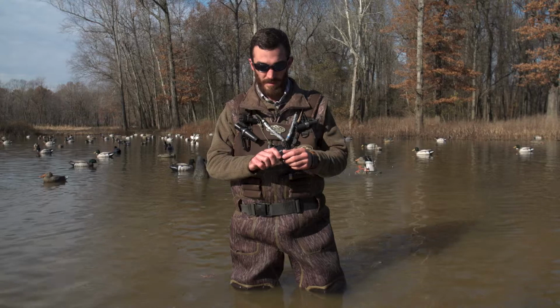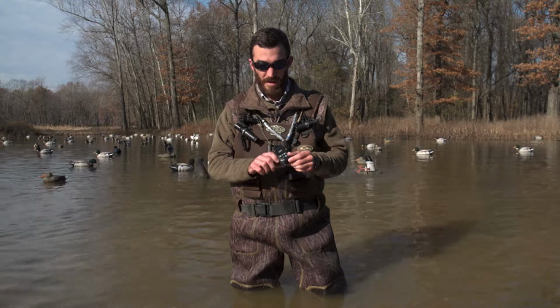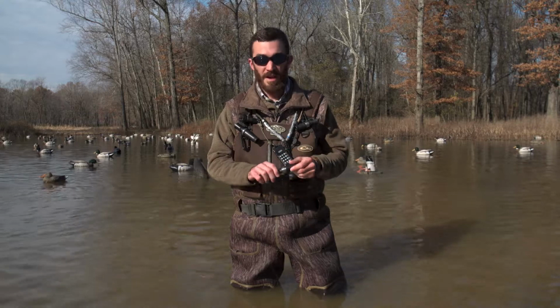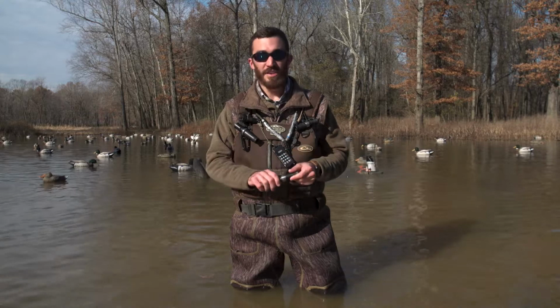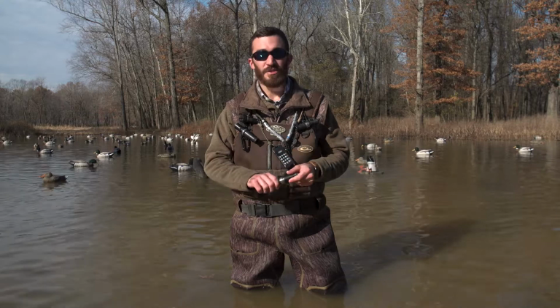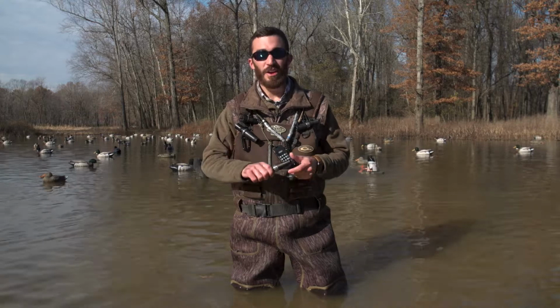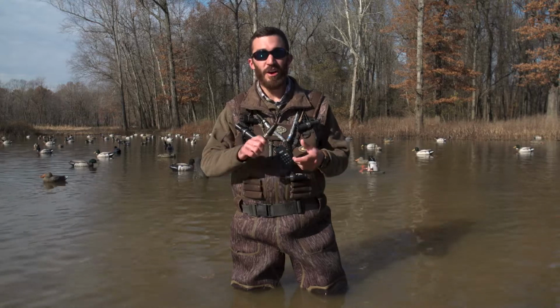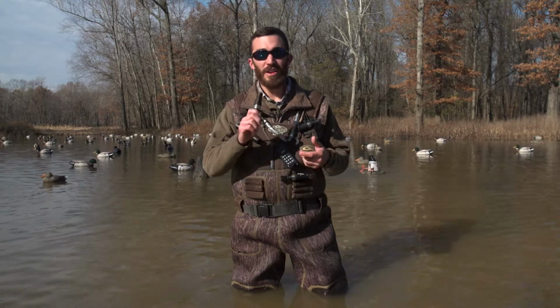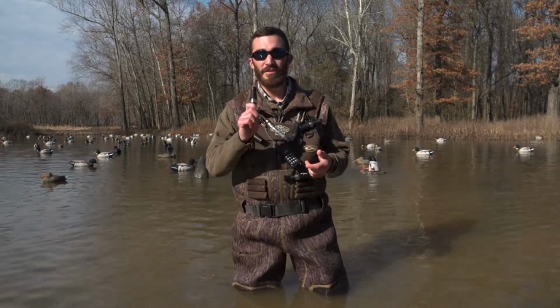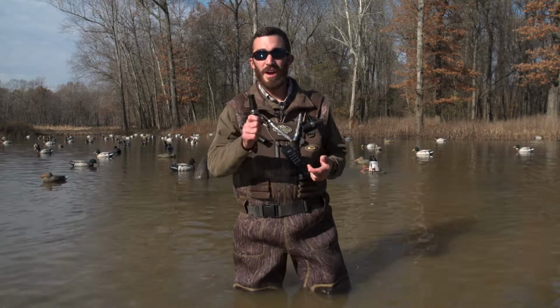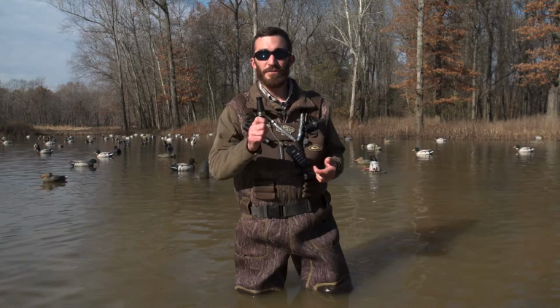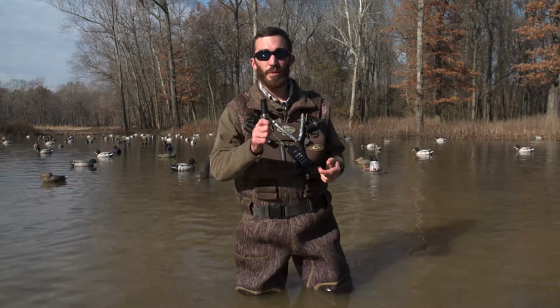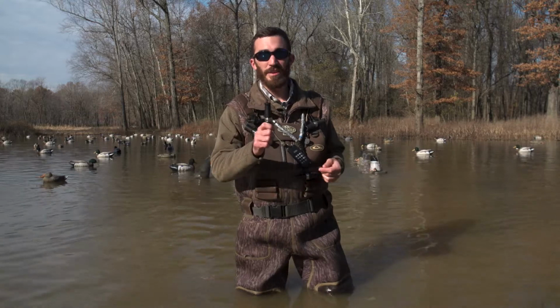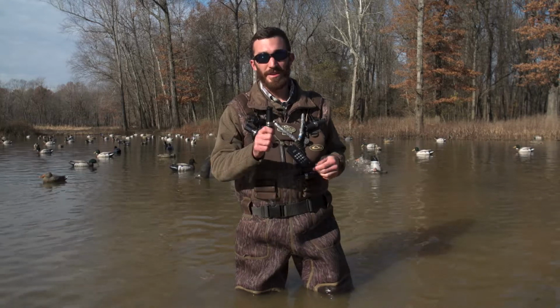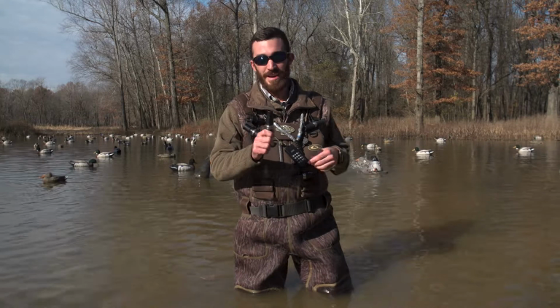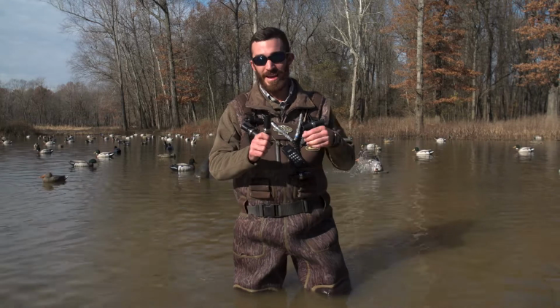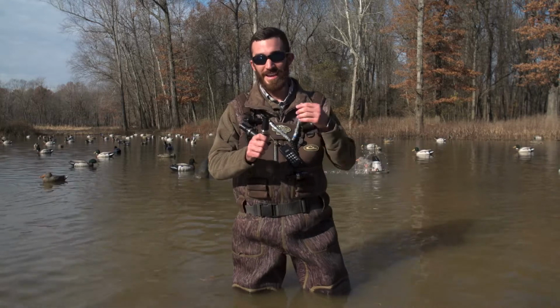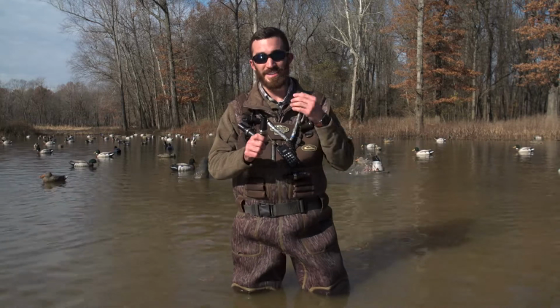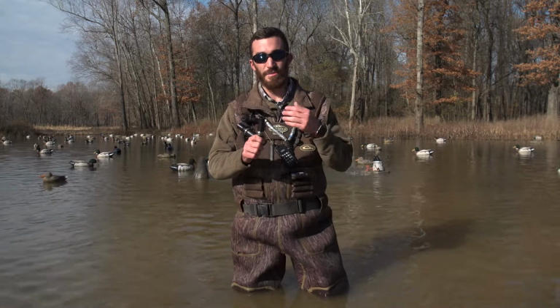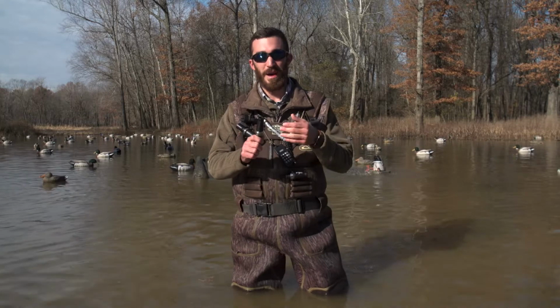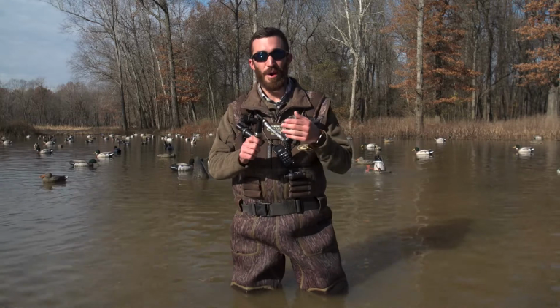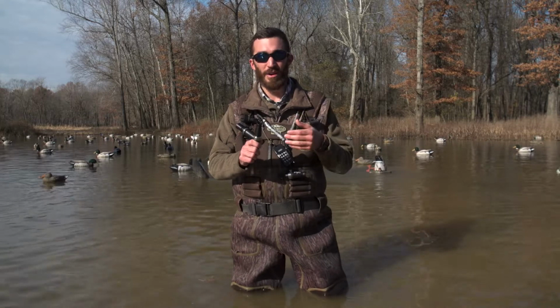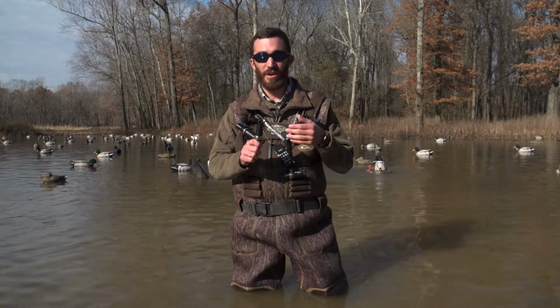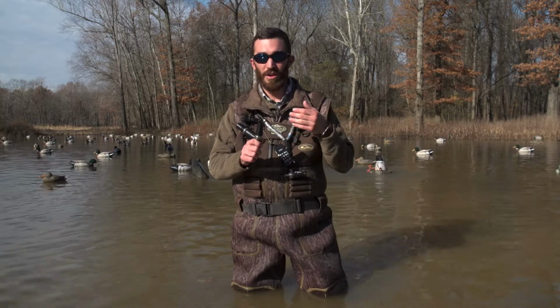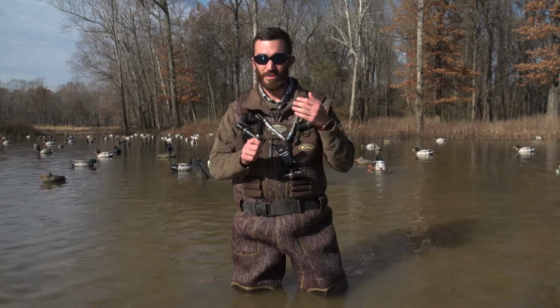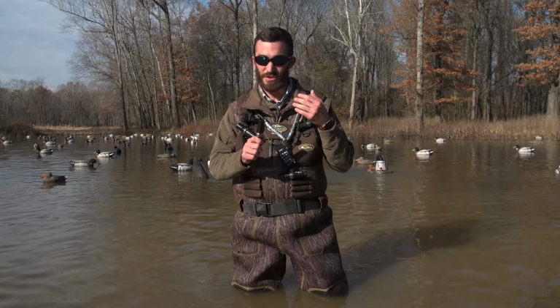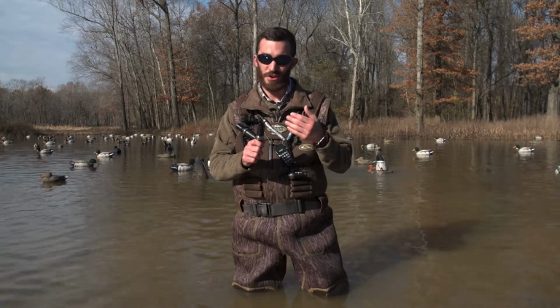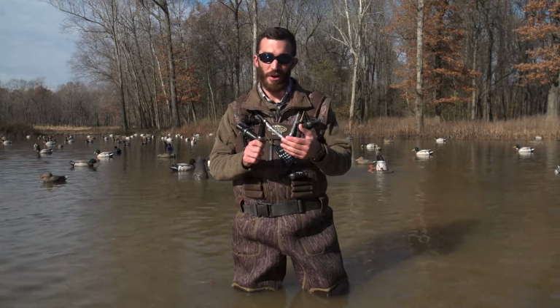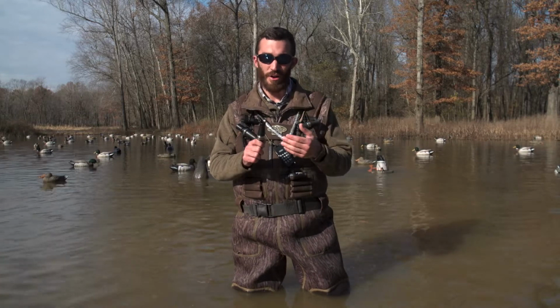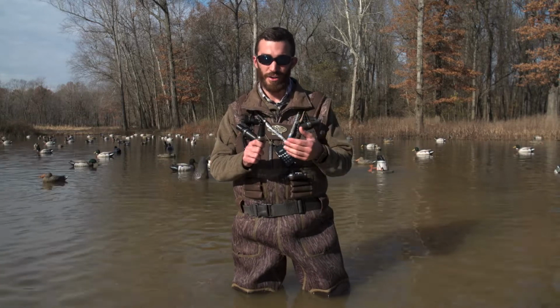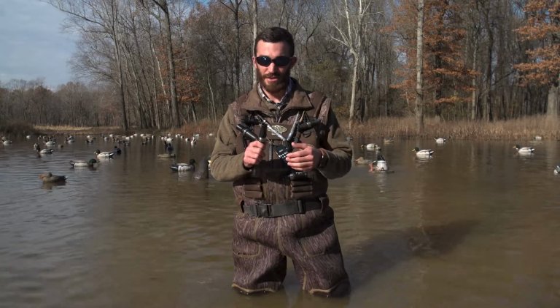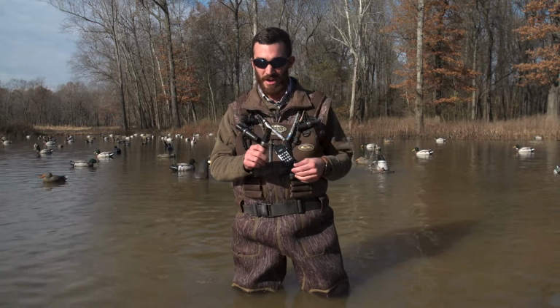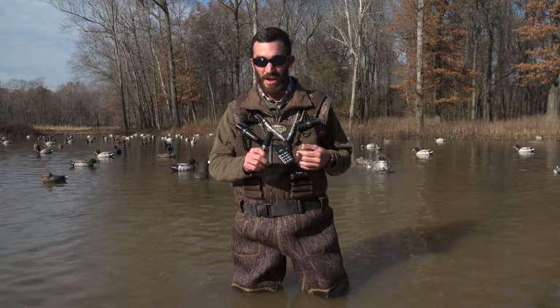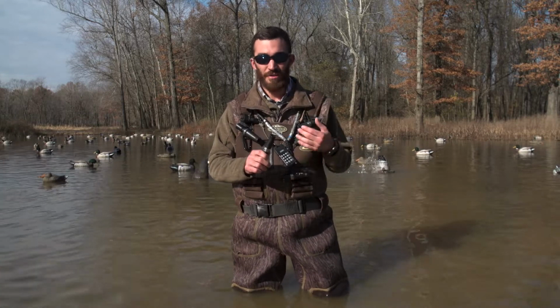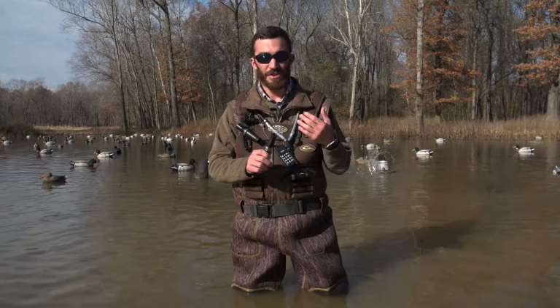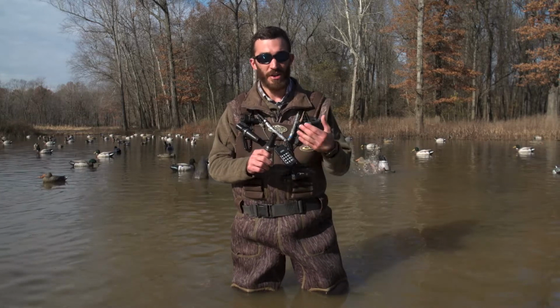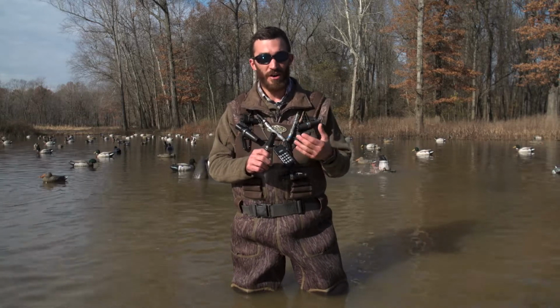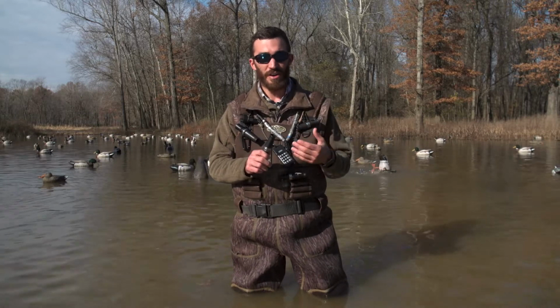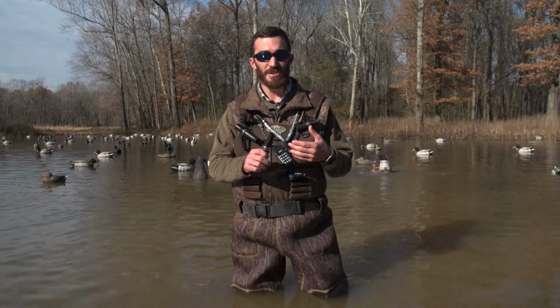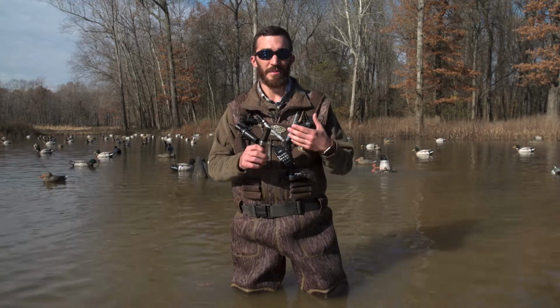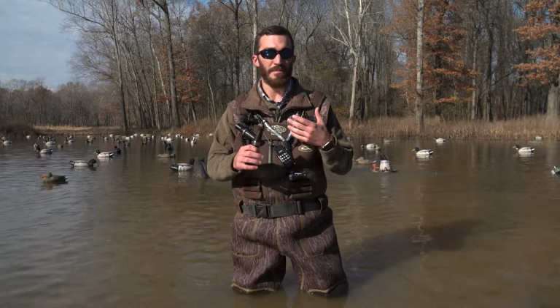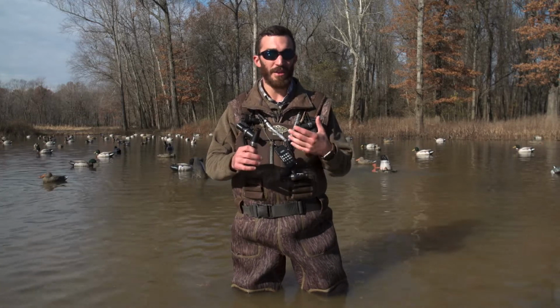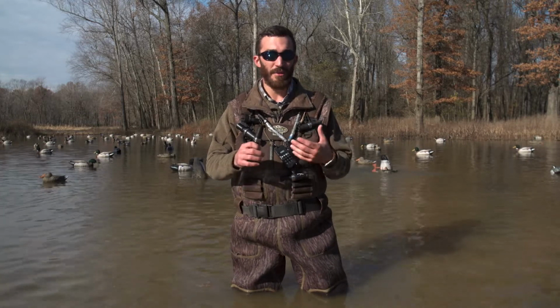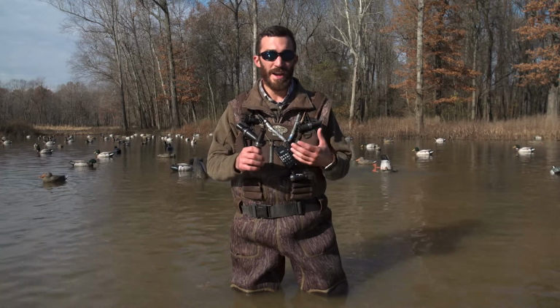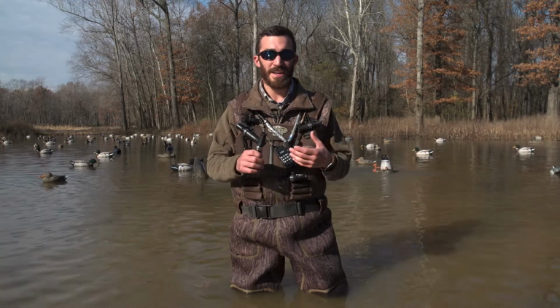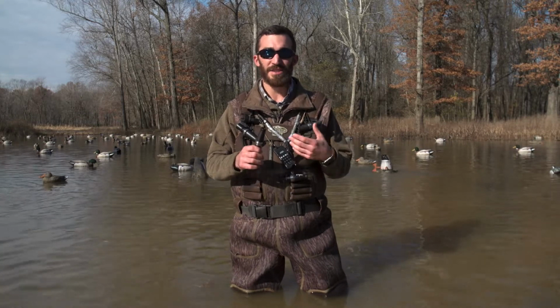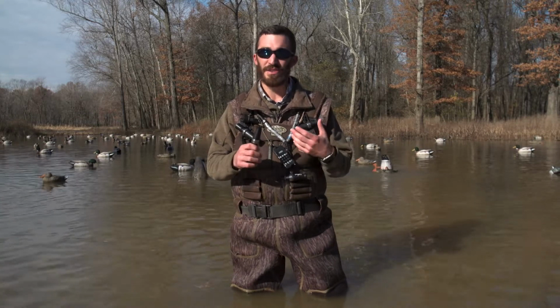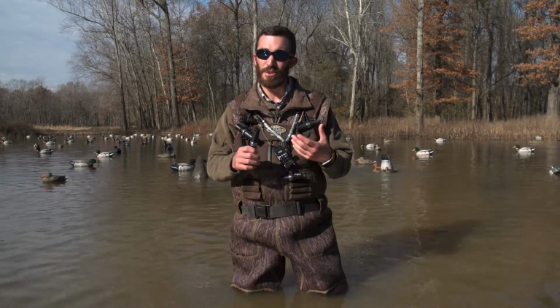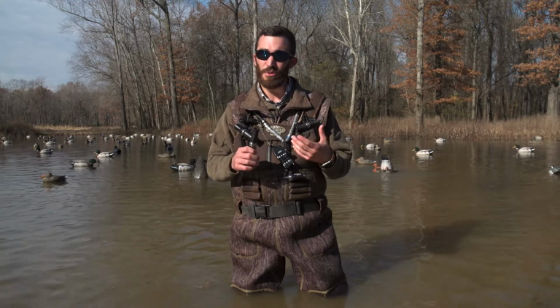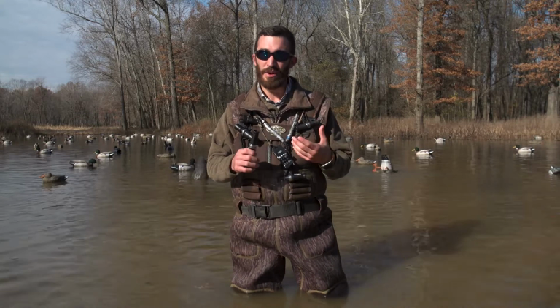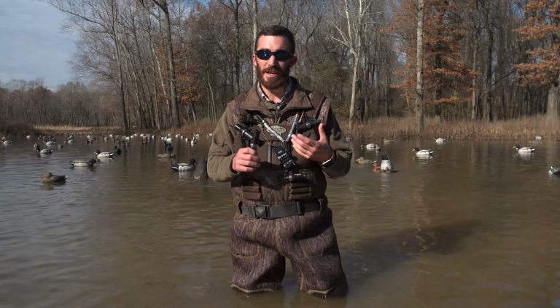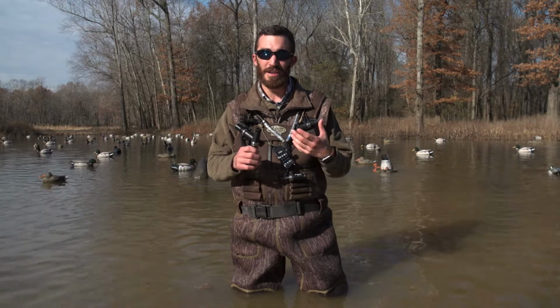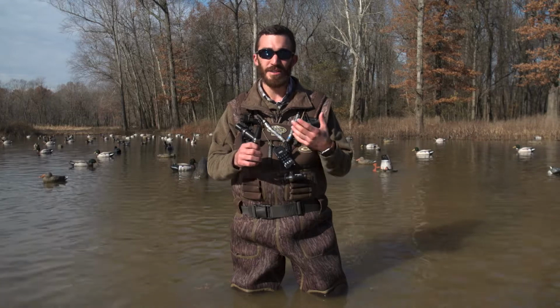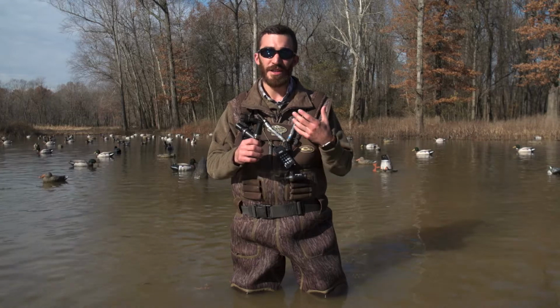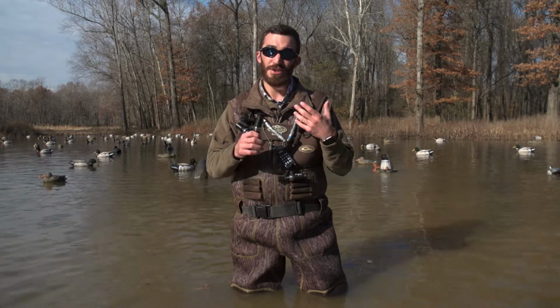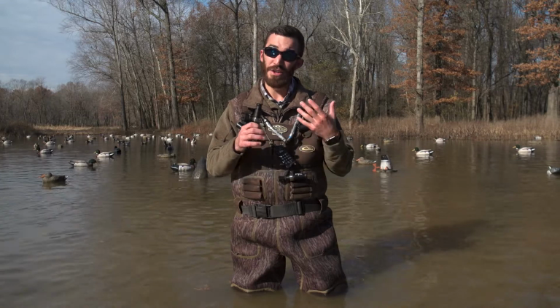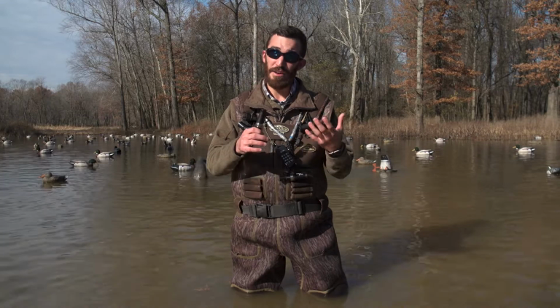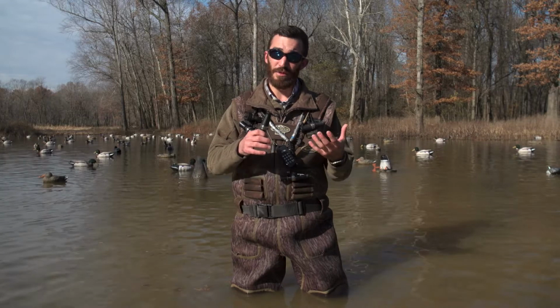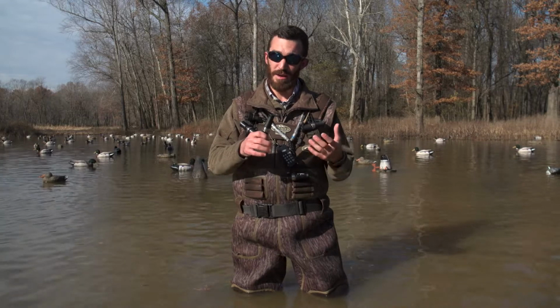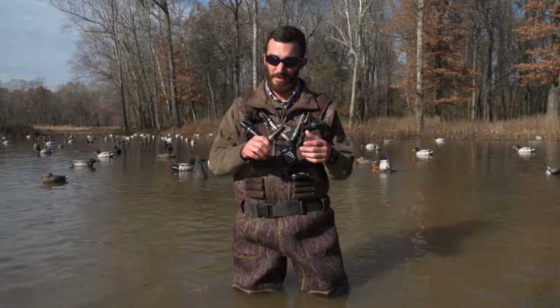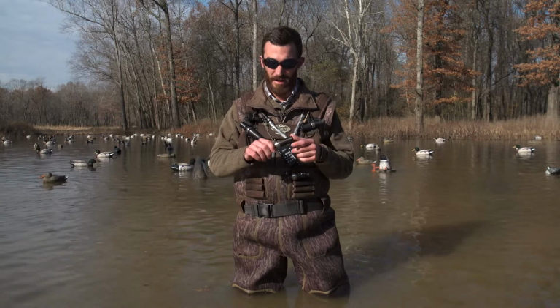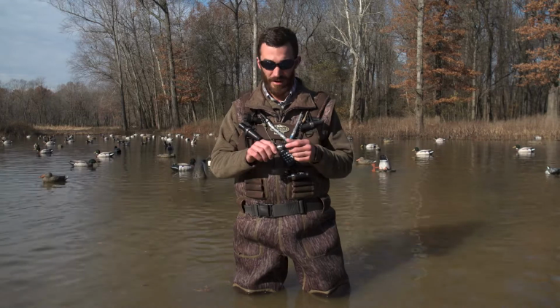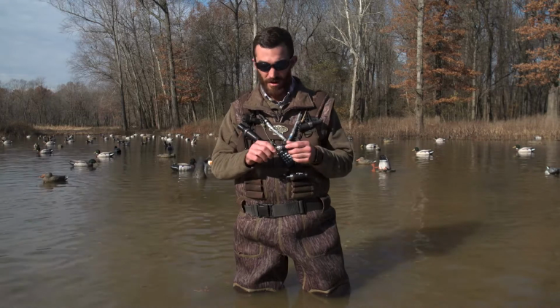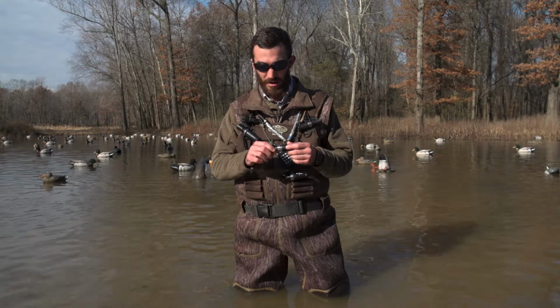The call I've got for you today is the Power Calls Charge. The Charge is a mid-range, single reed, J-frame duck call.